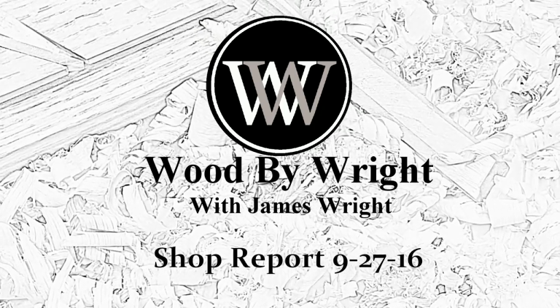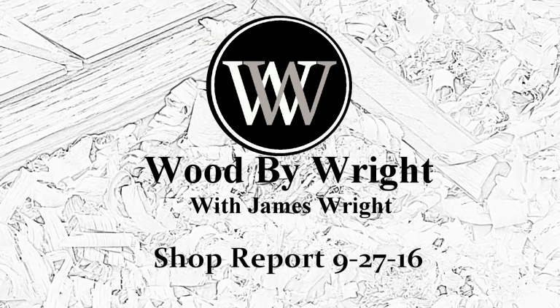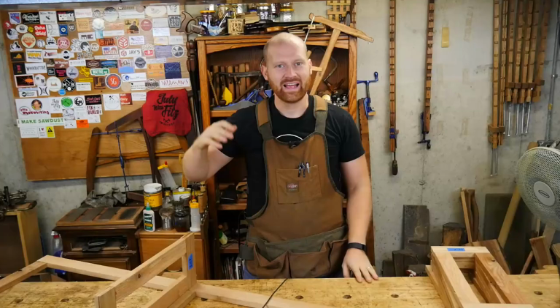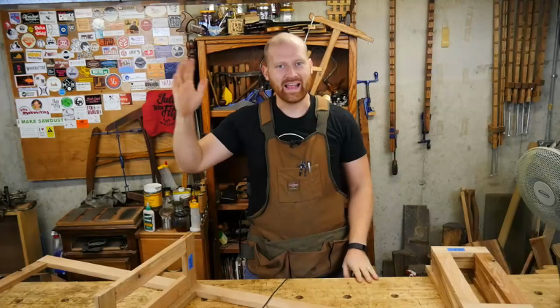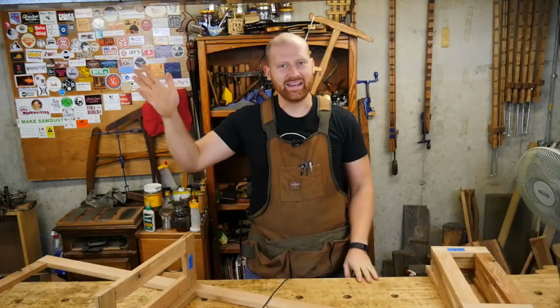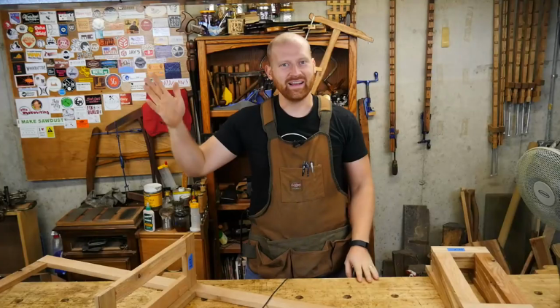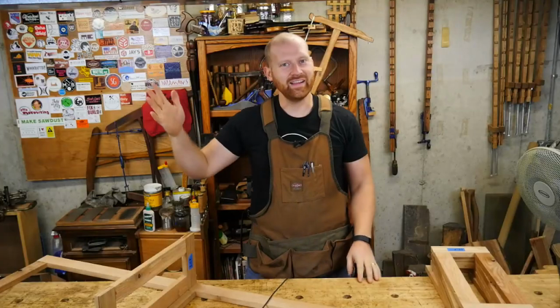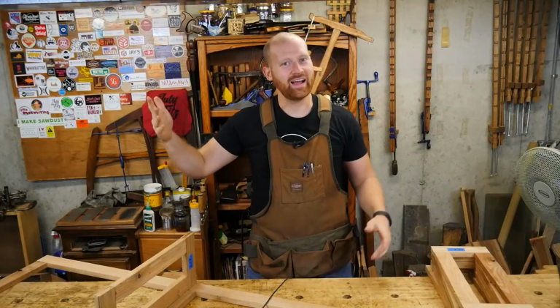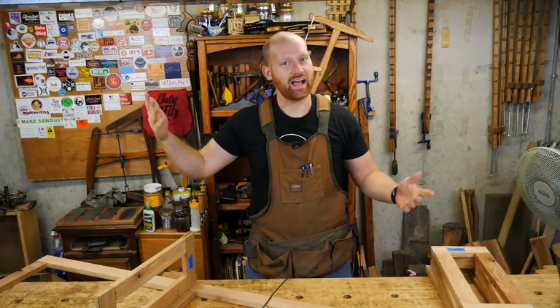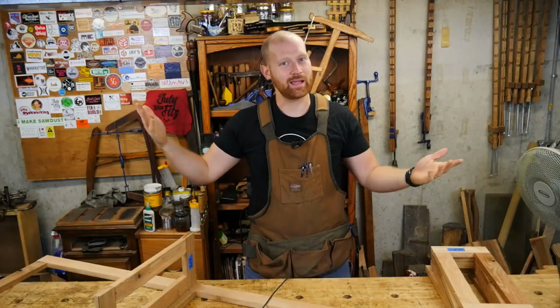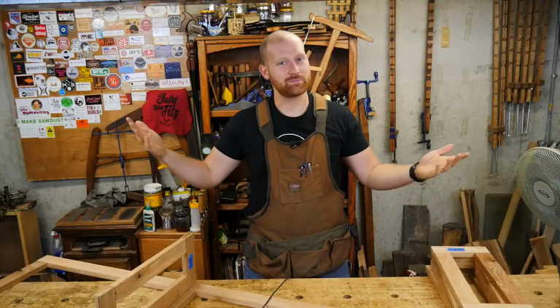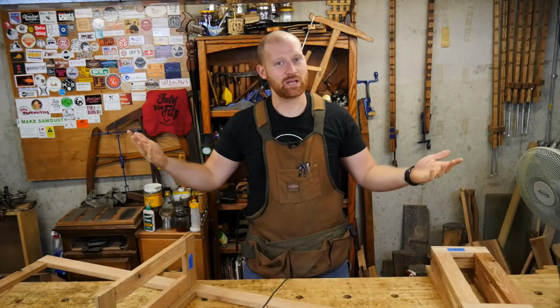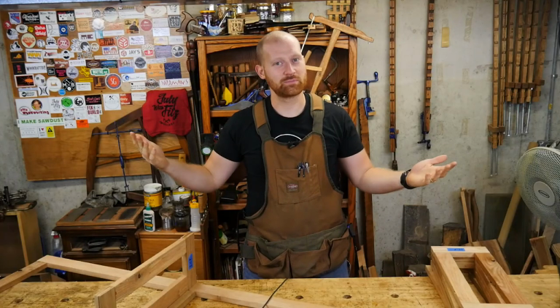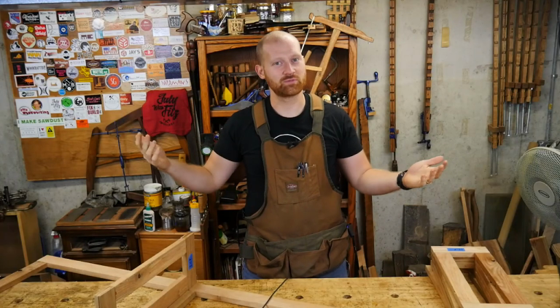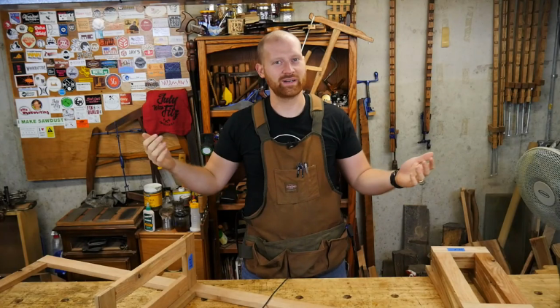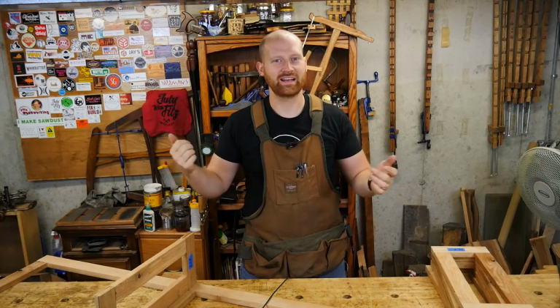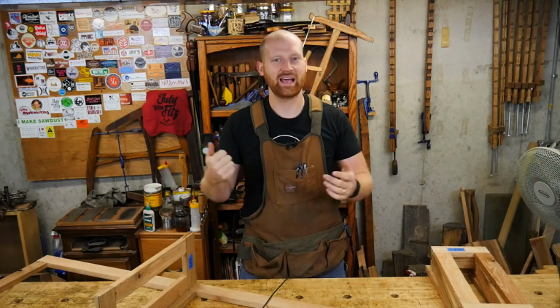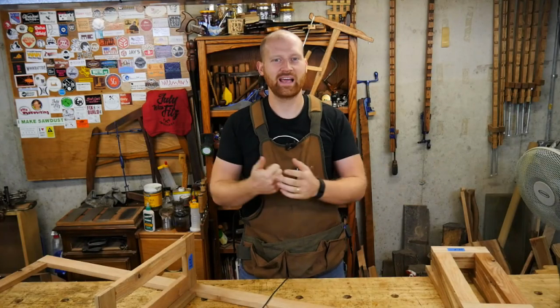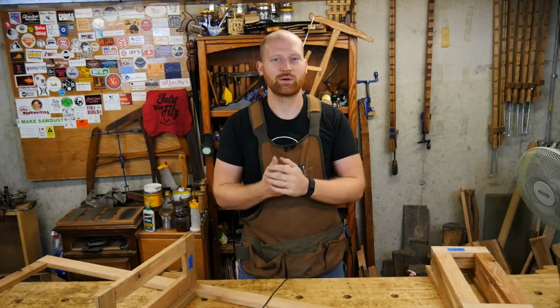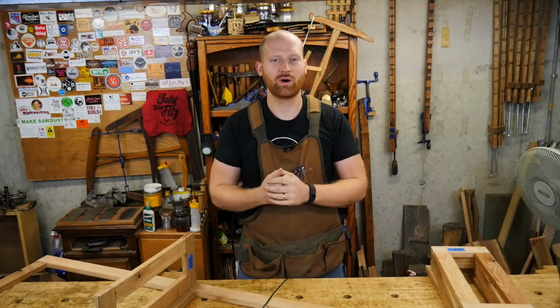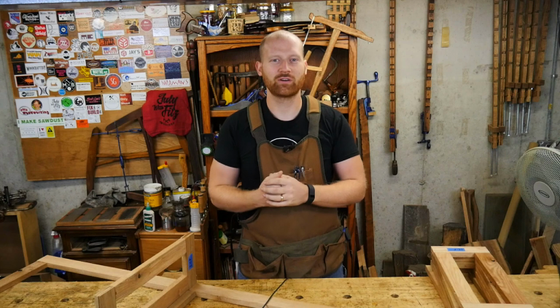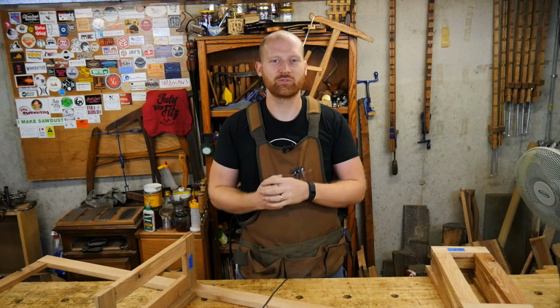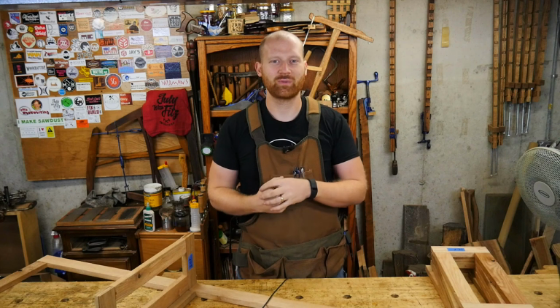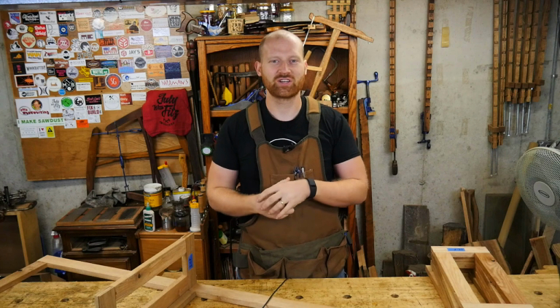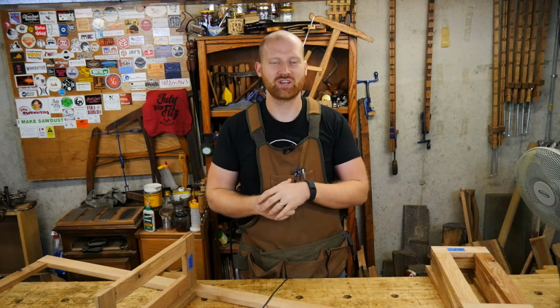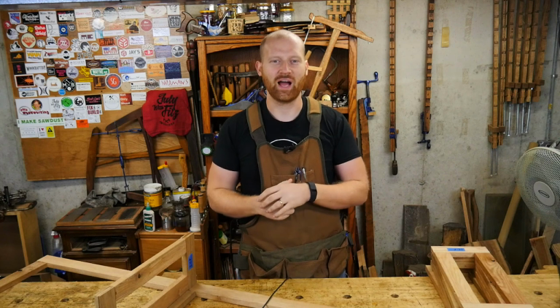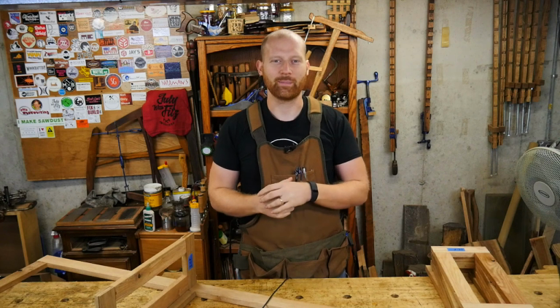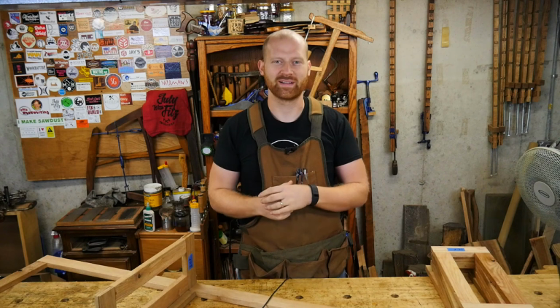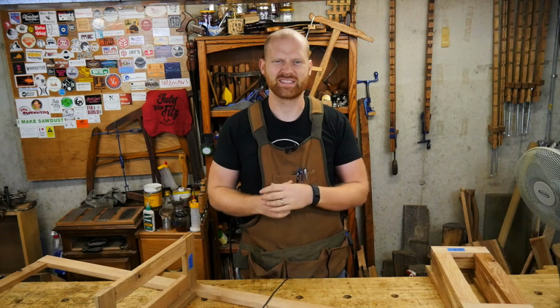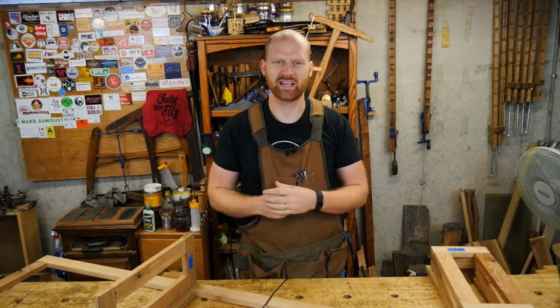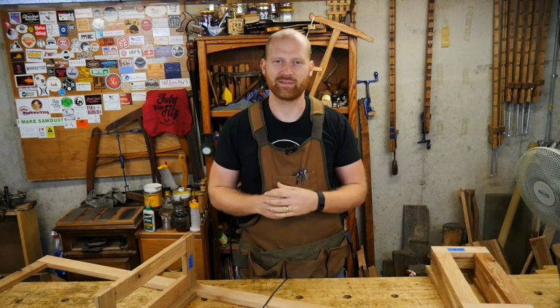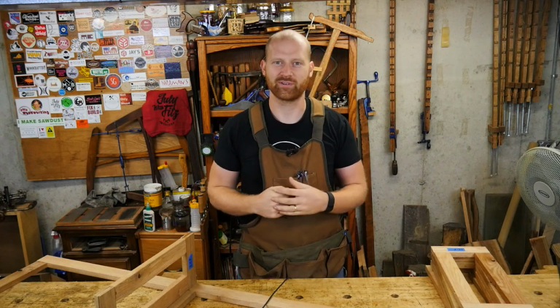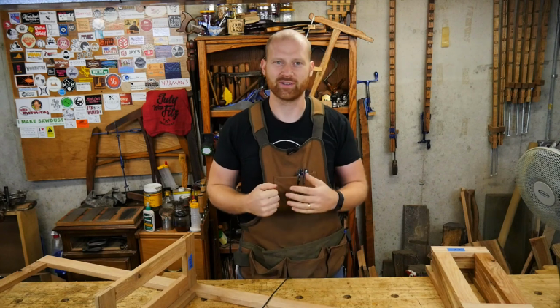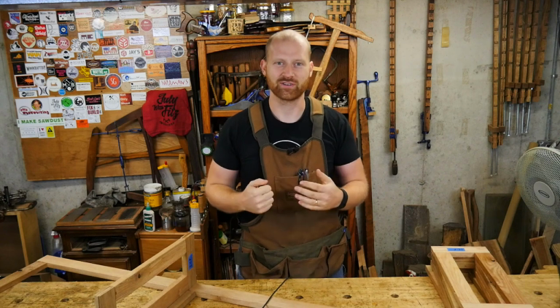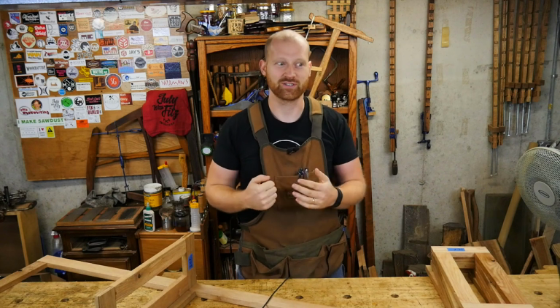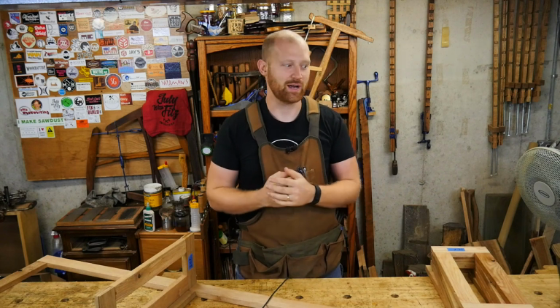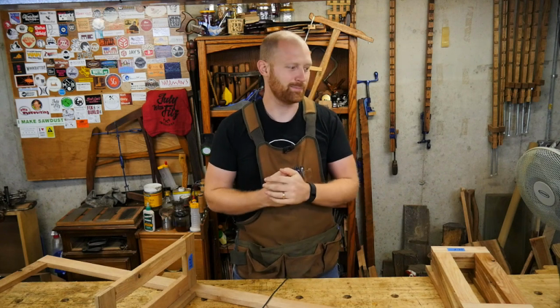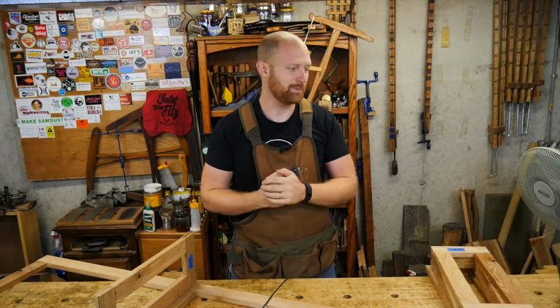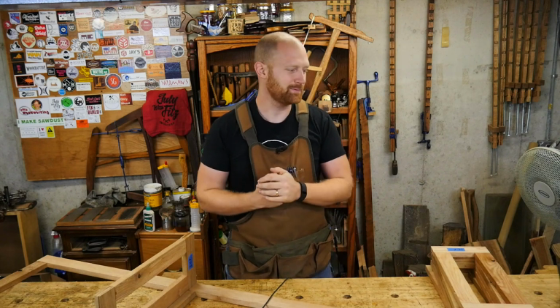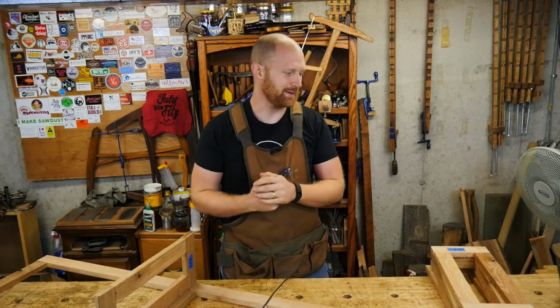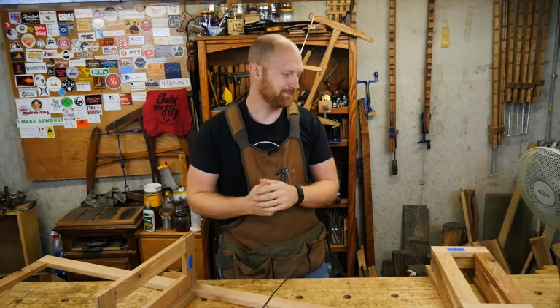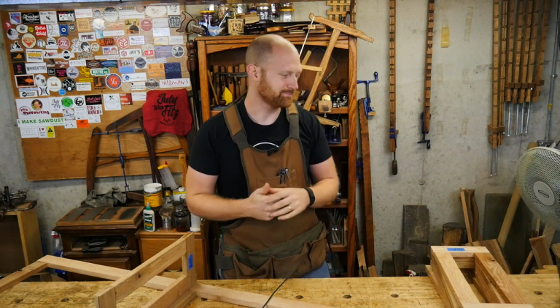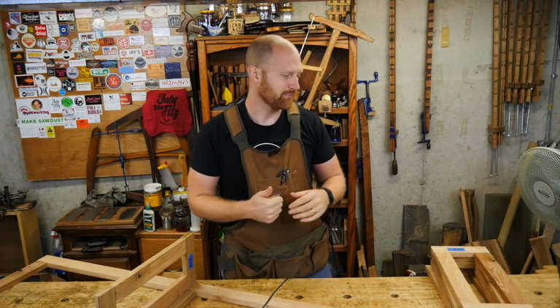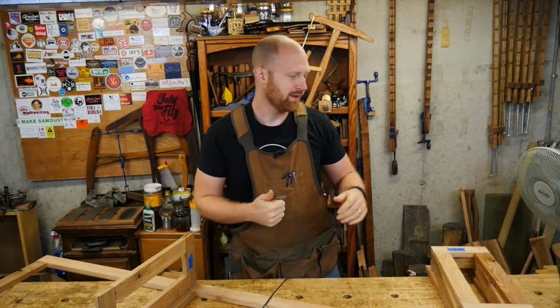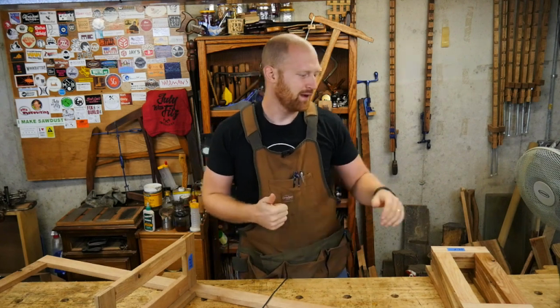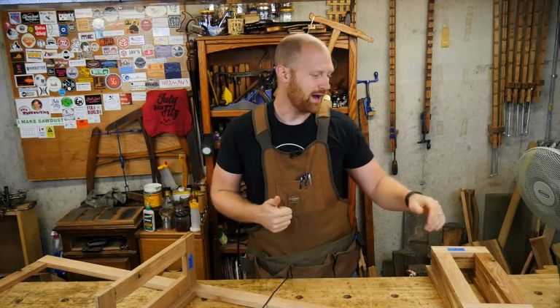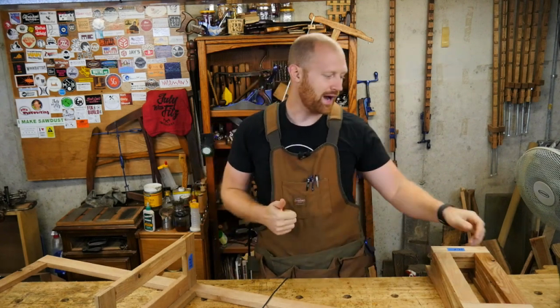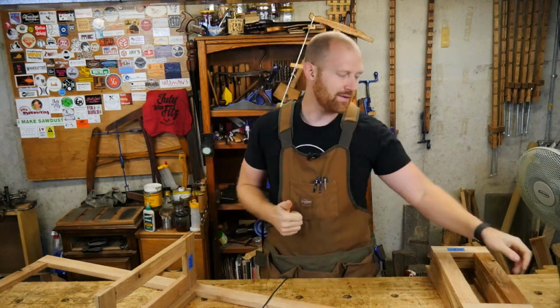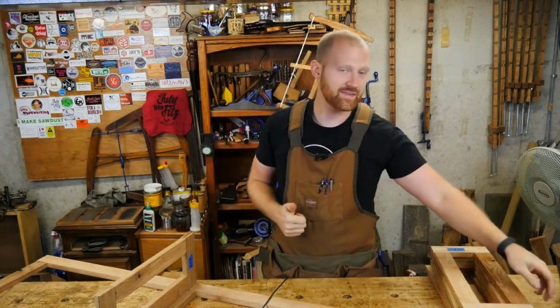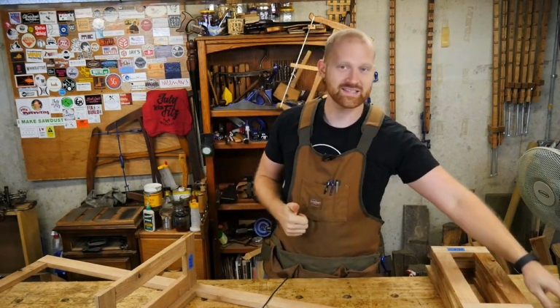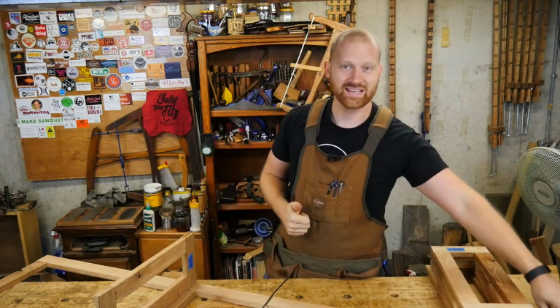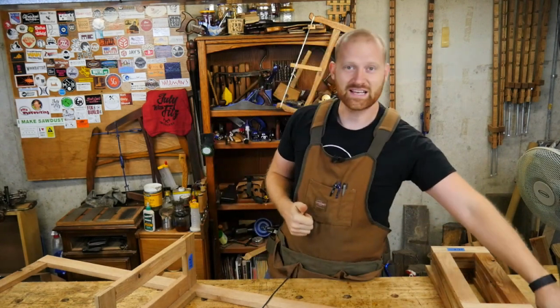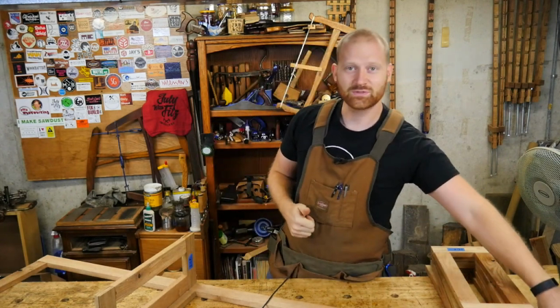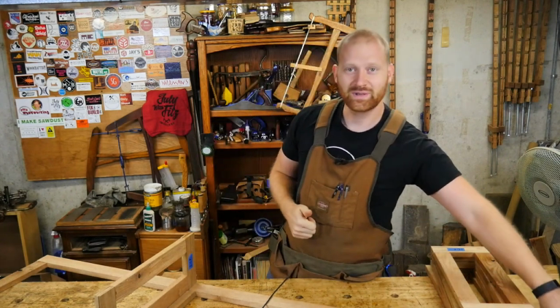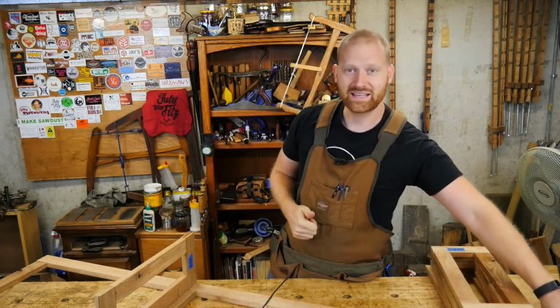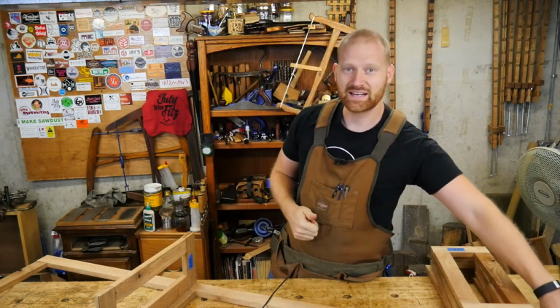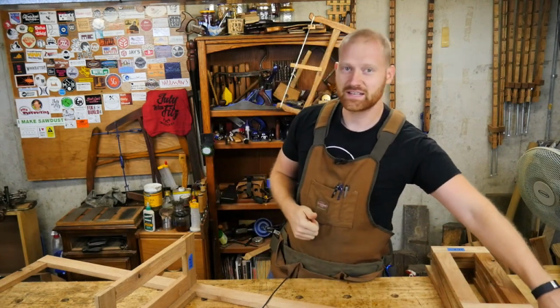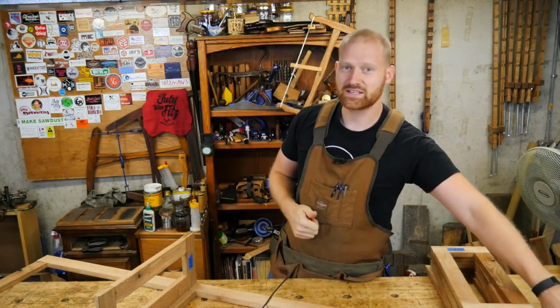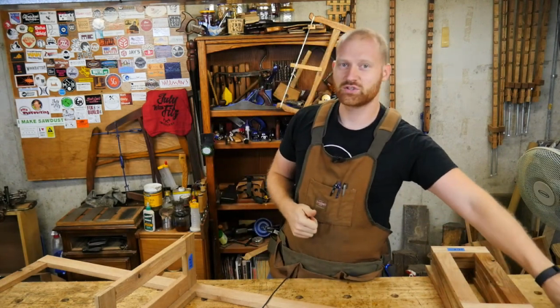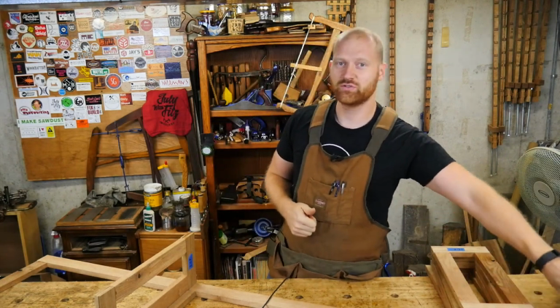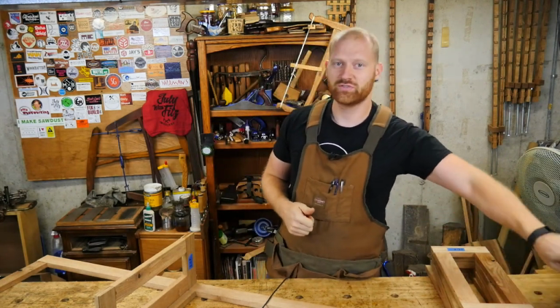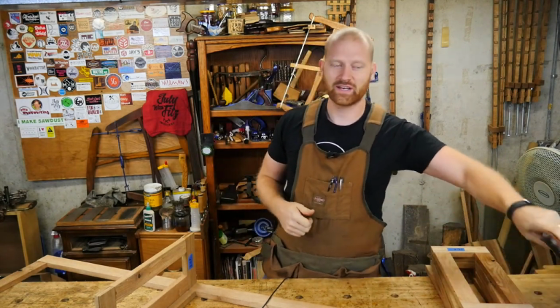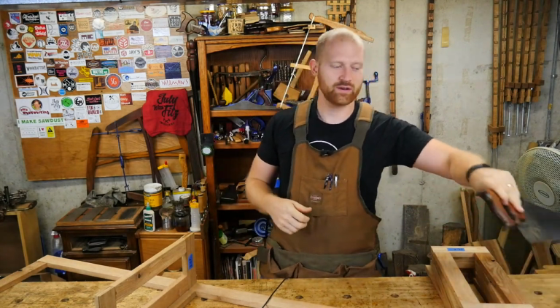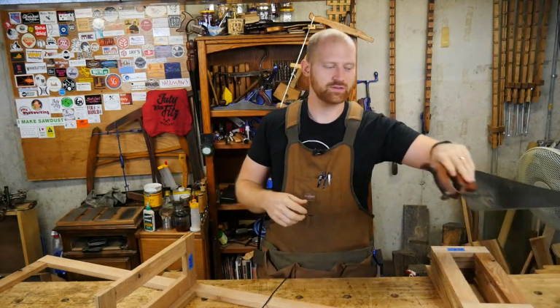Hey y'all, I'm James Wright and welcome to my shop. It's time for another shop update. This last week I did two videos.